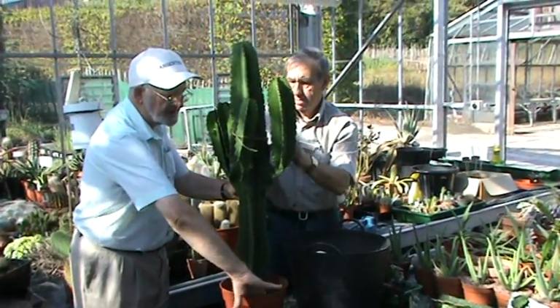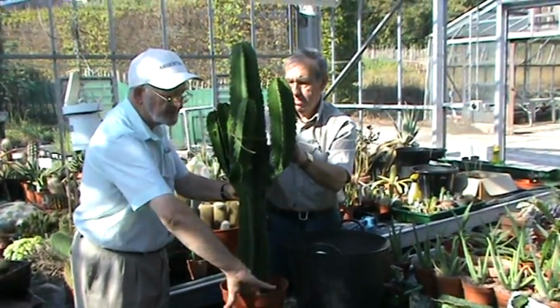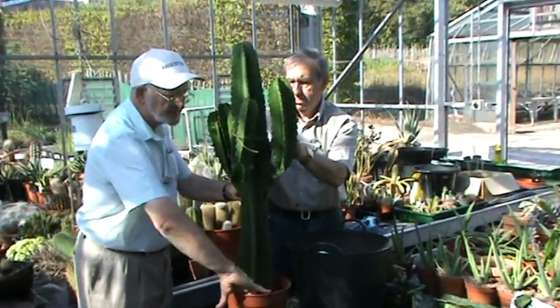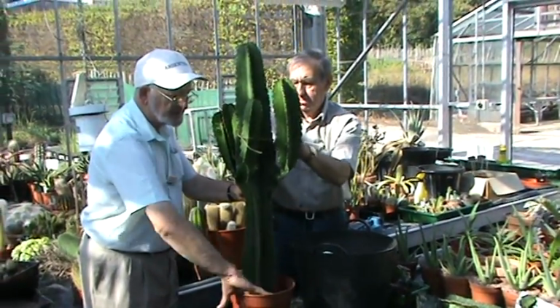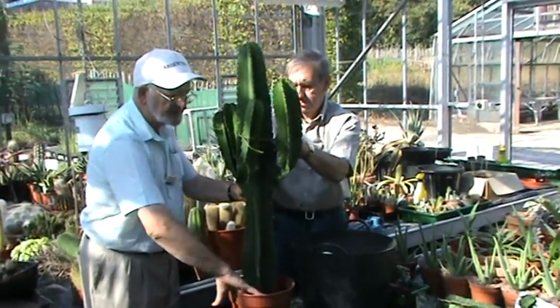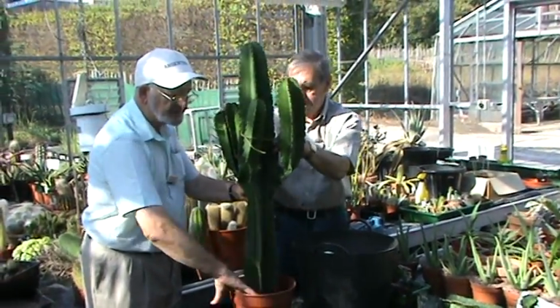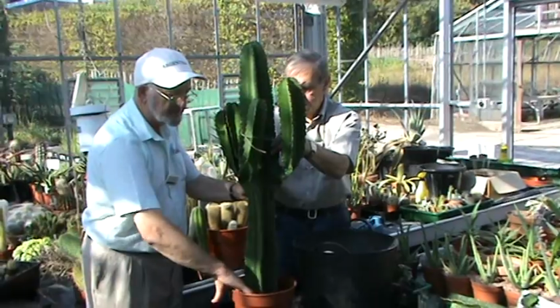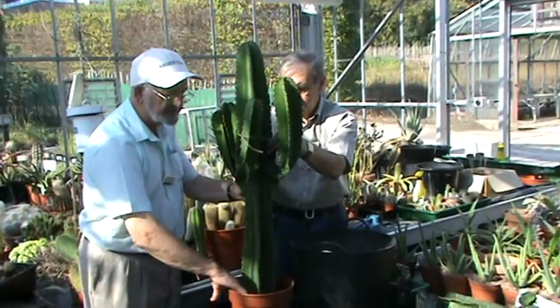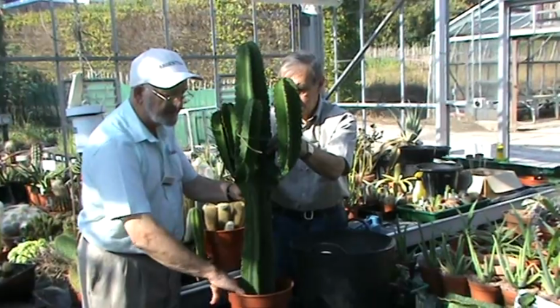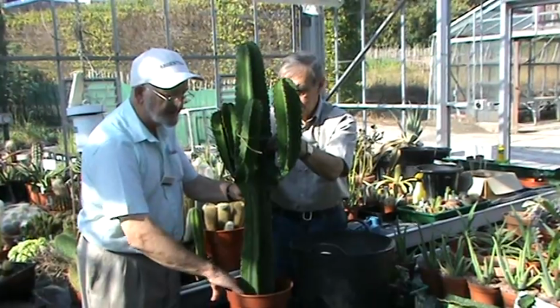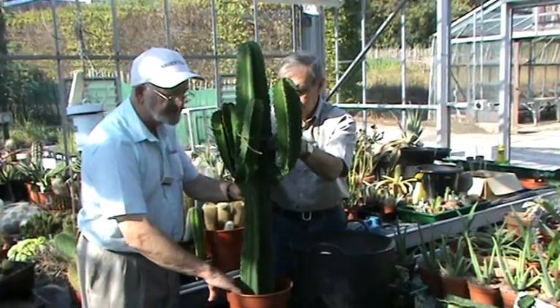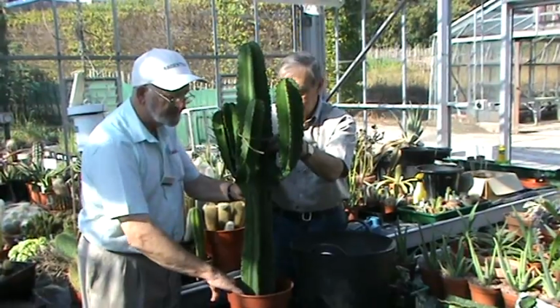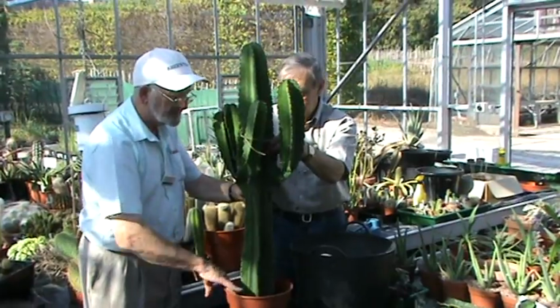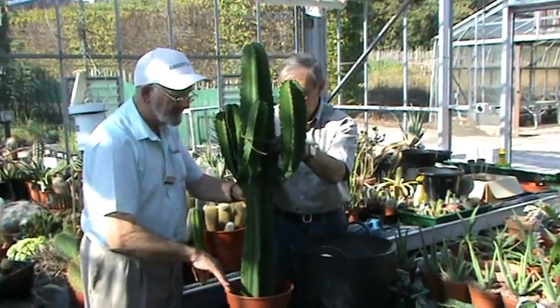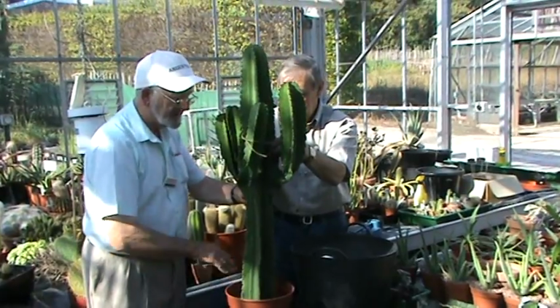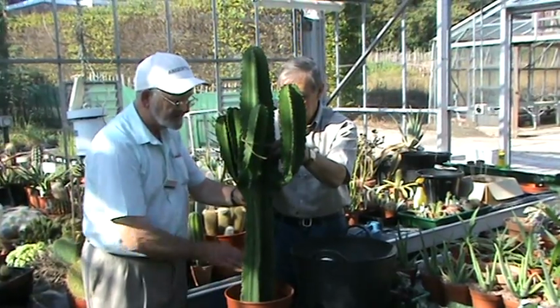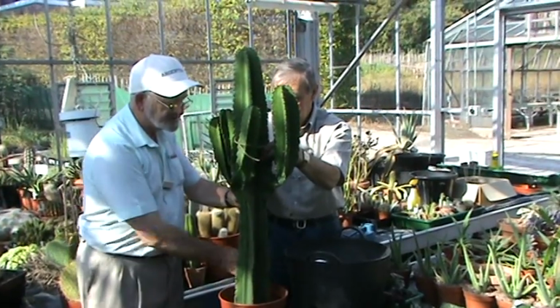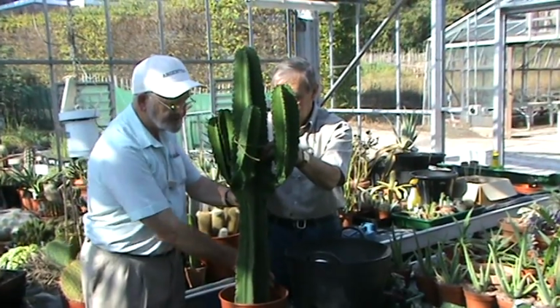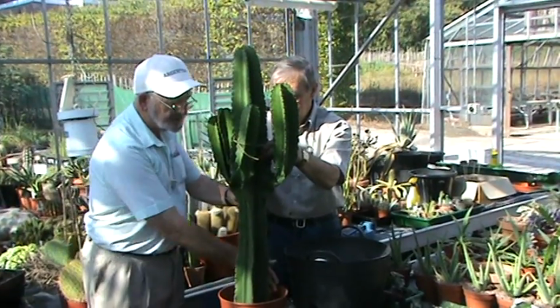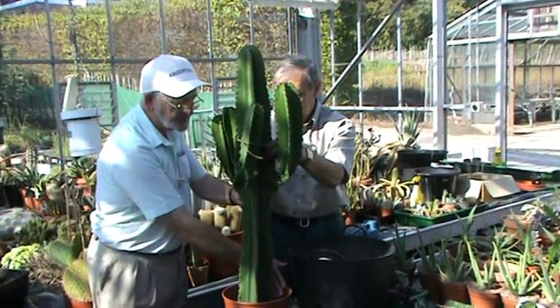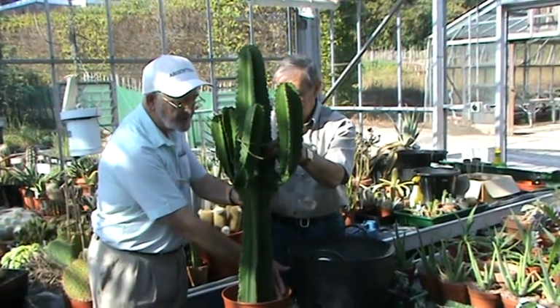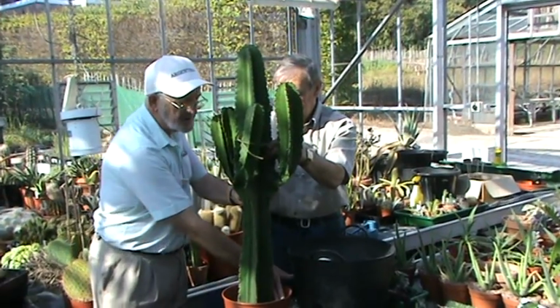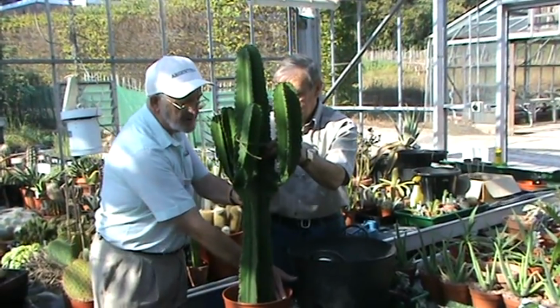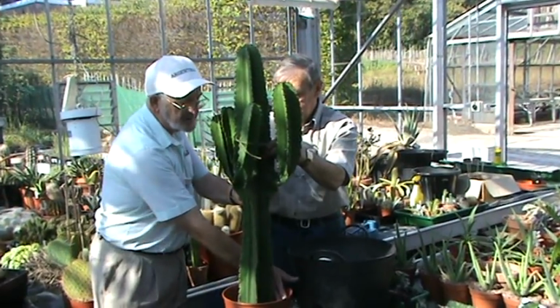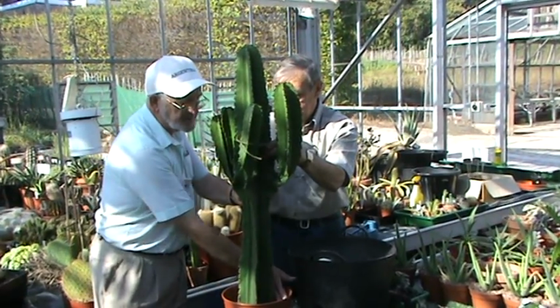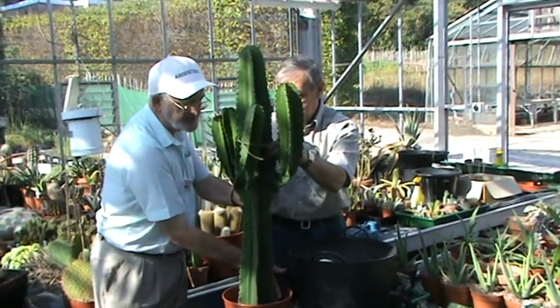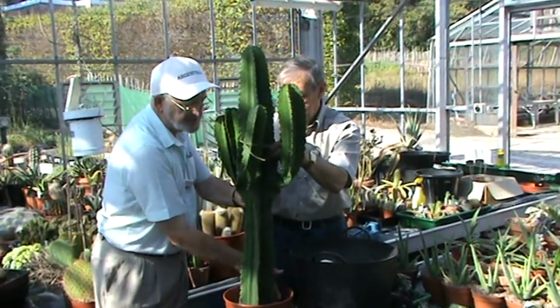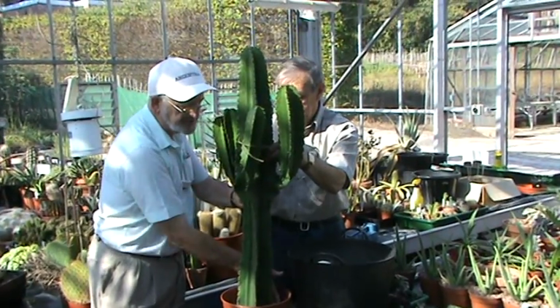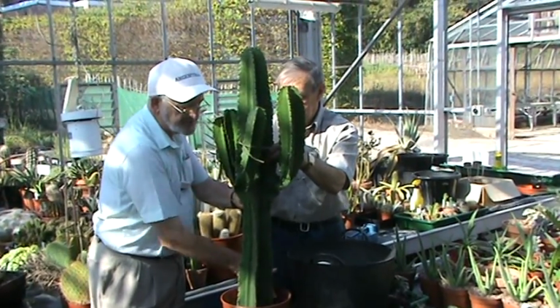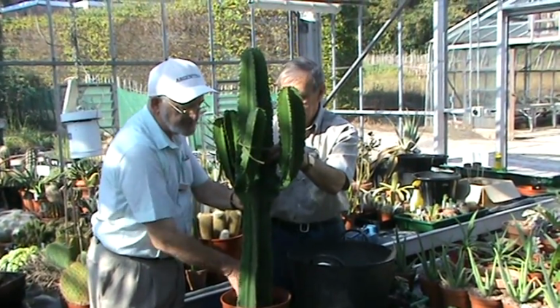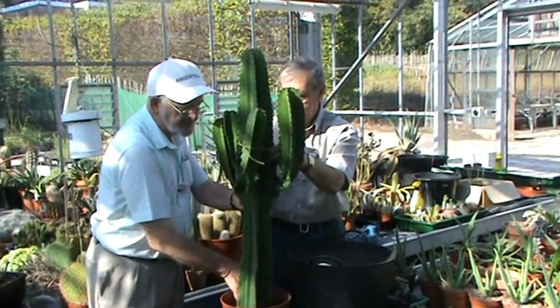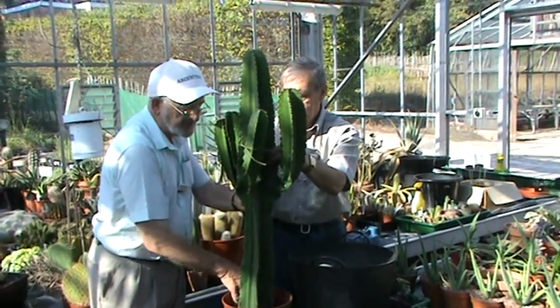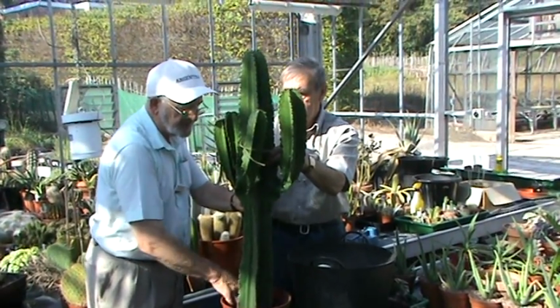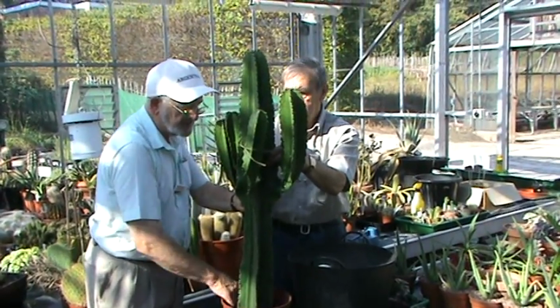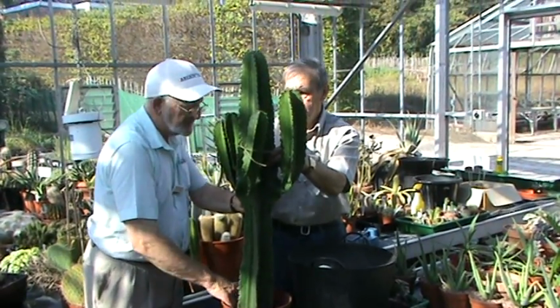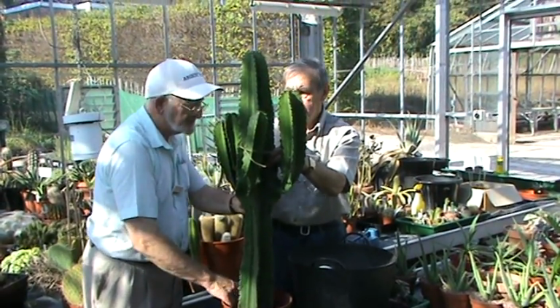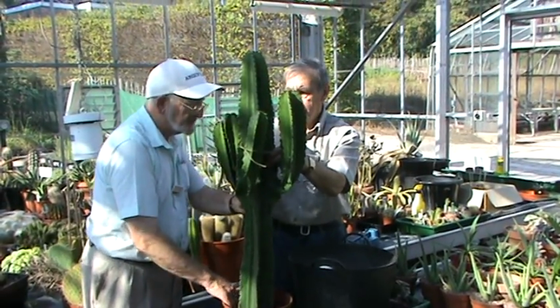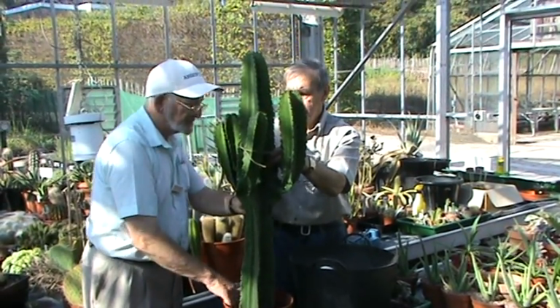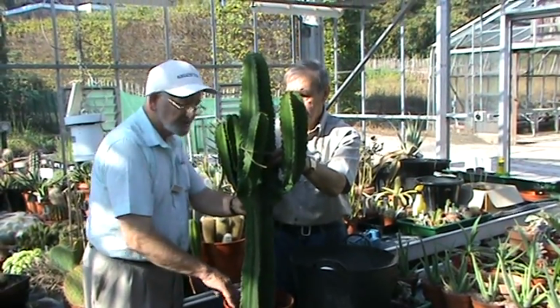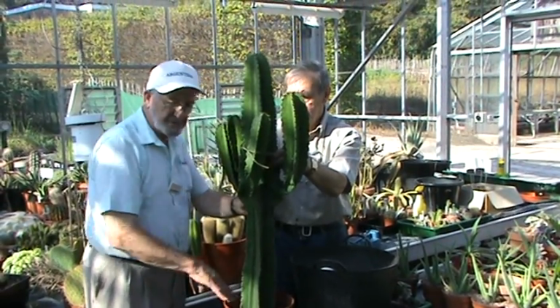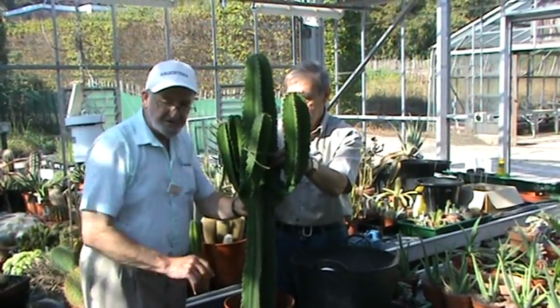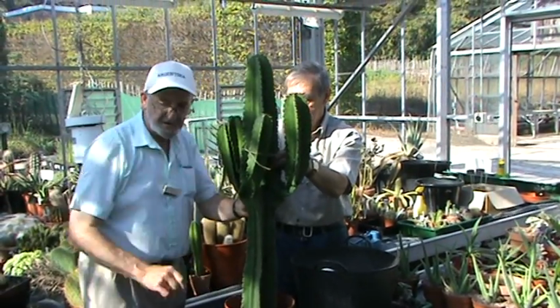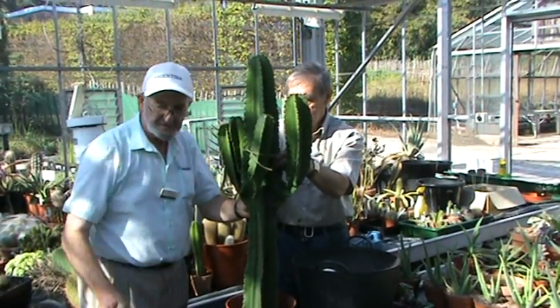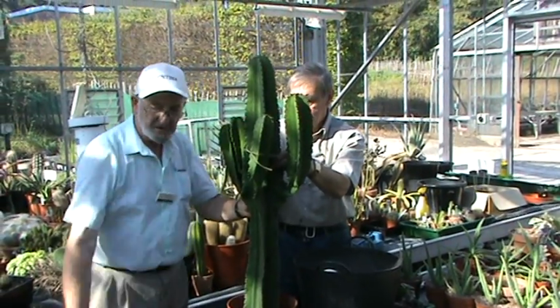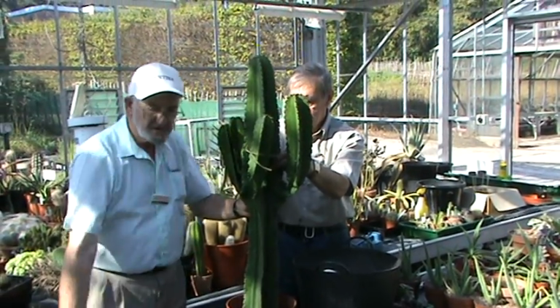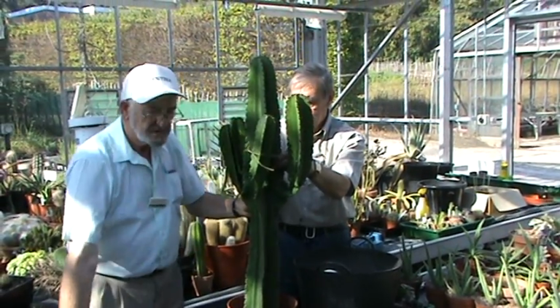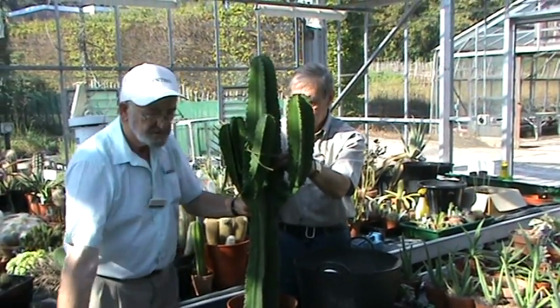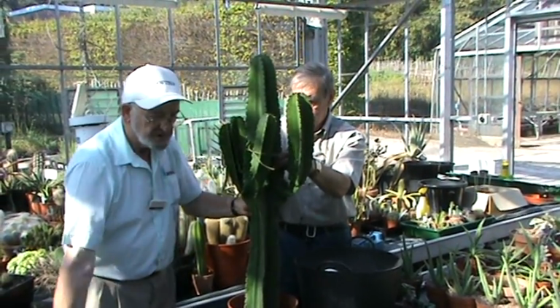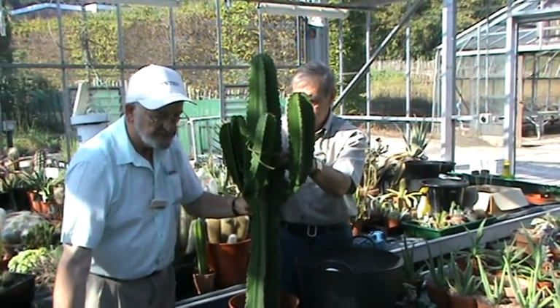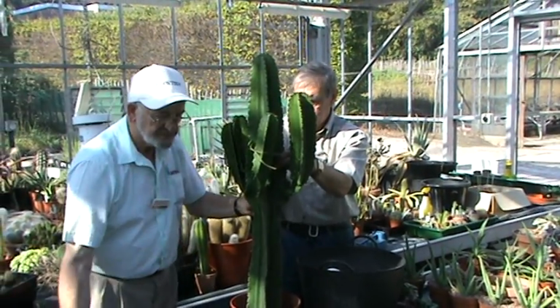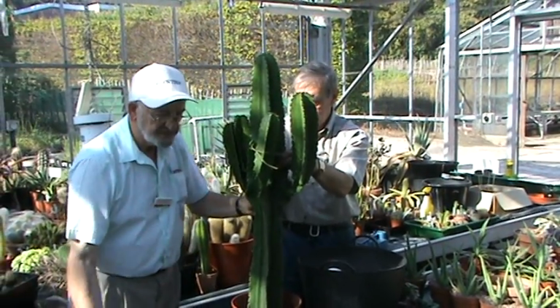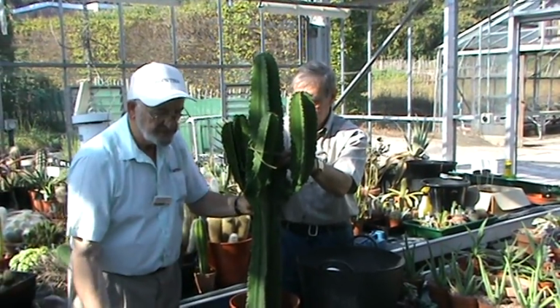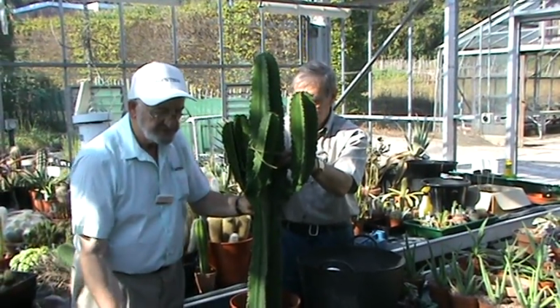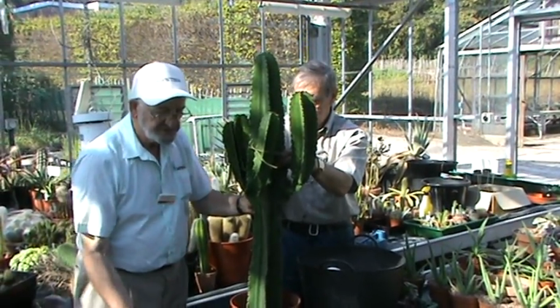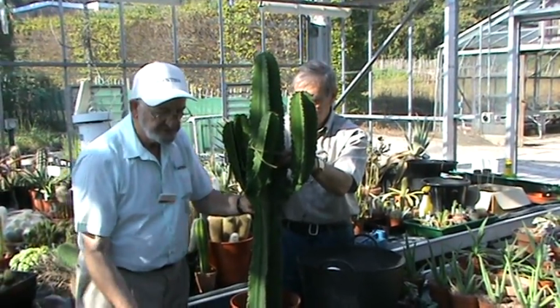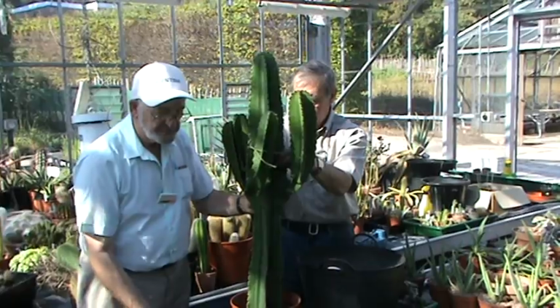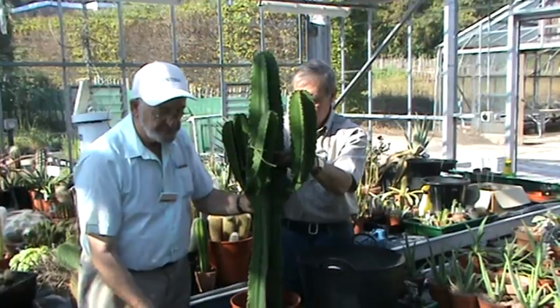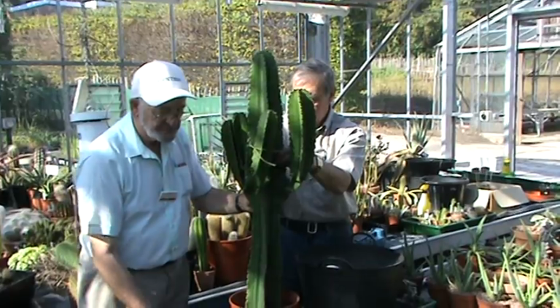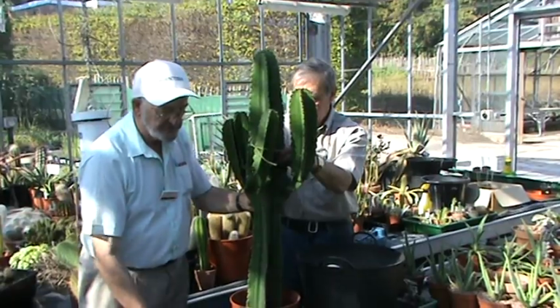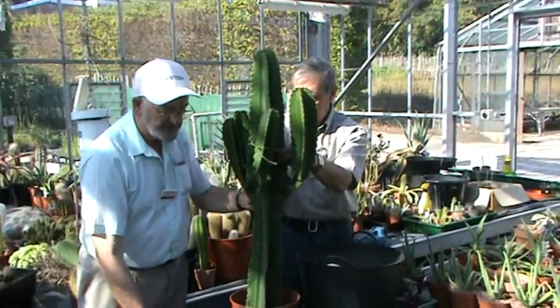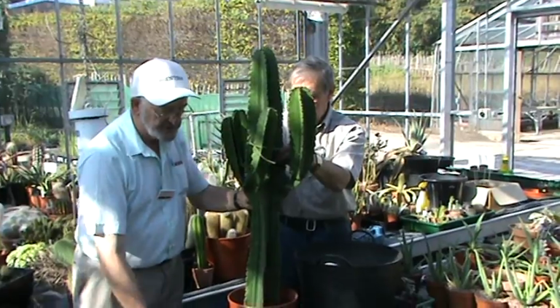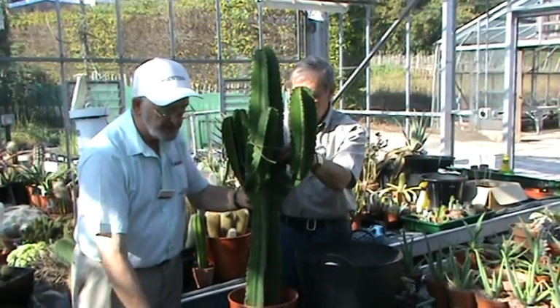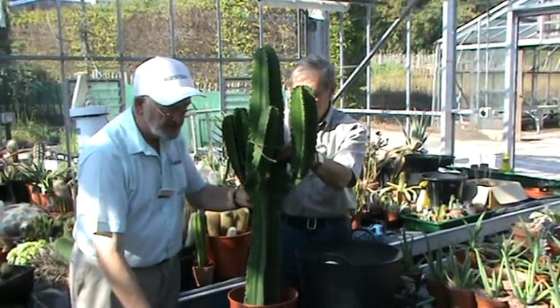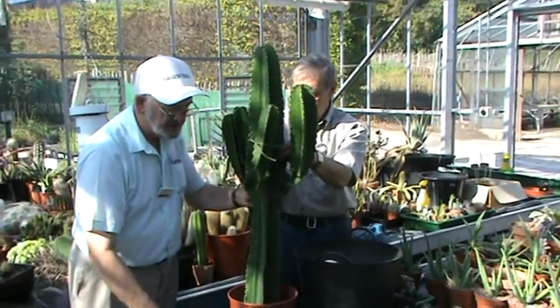Don't cover the flesh of the plant too much with the soil. We put grit on top of it which we've got here.